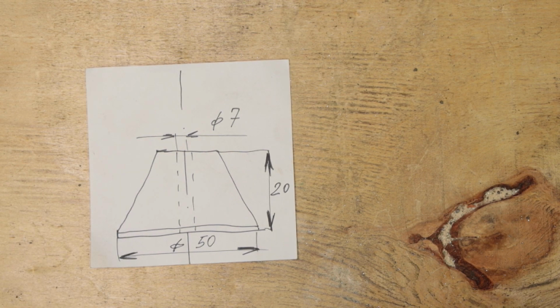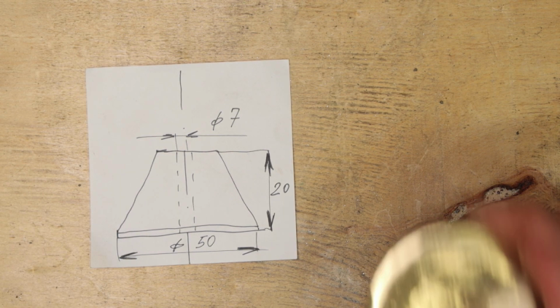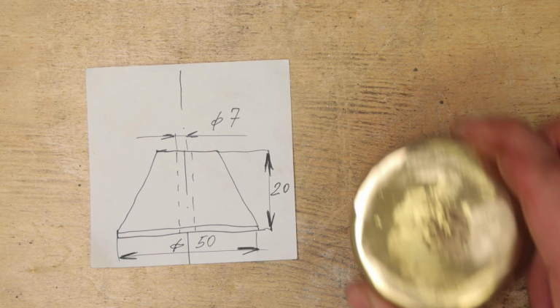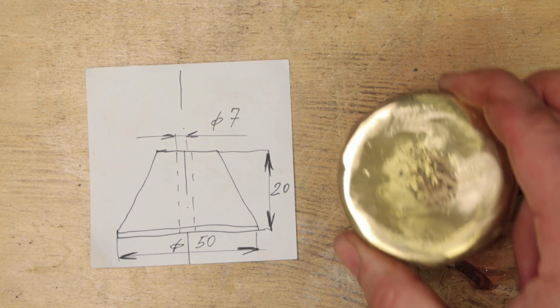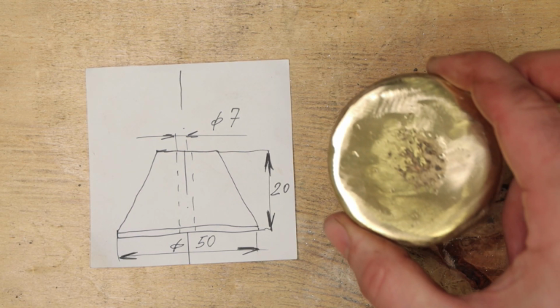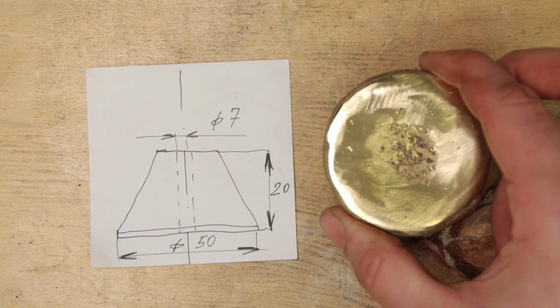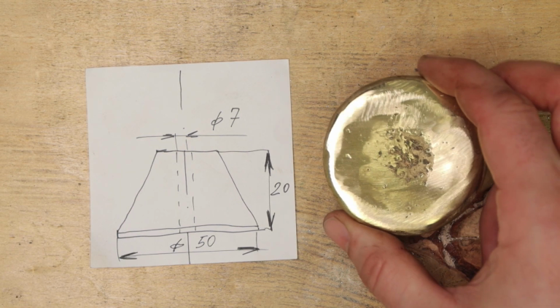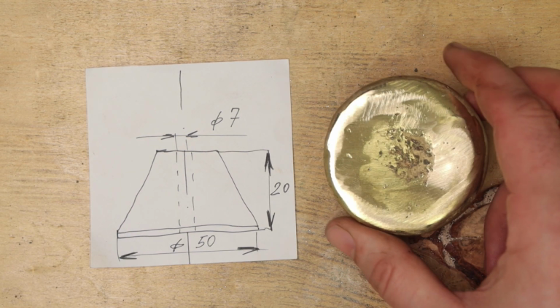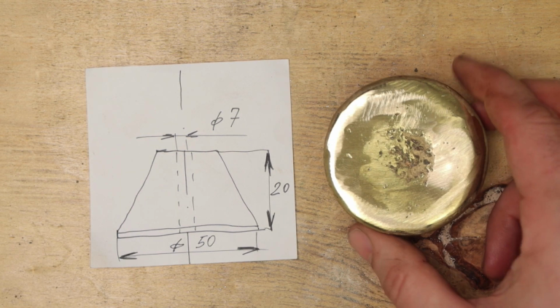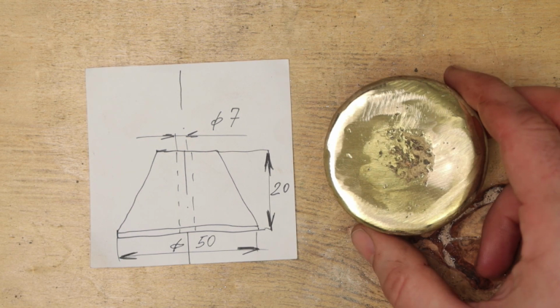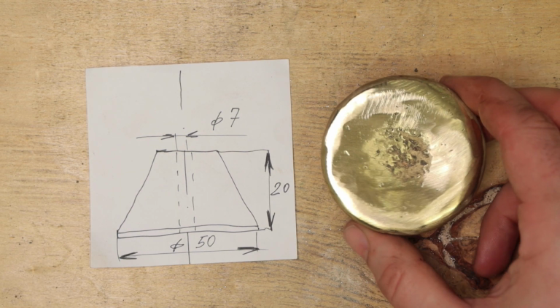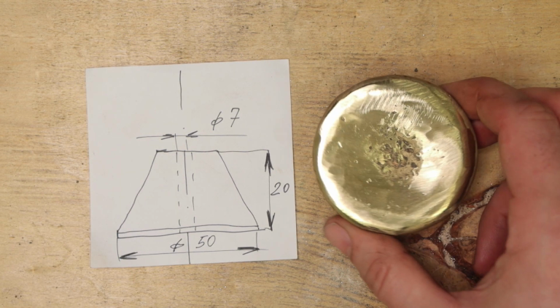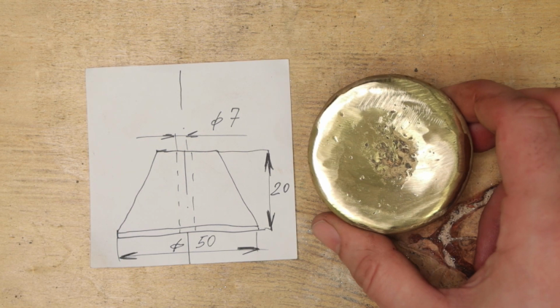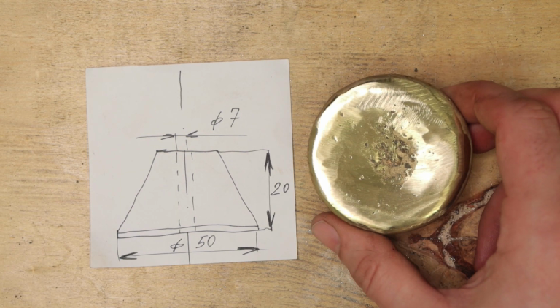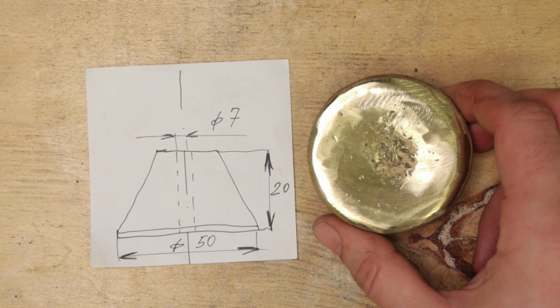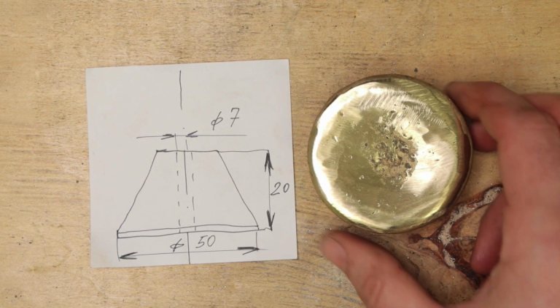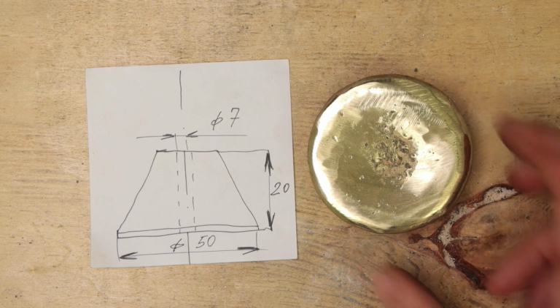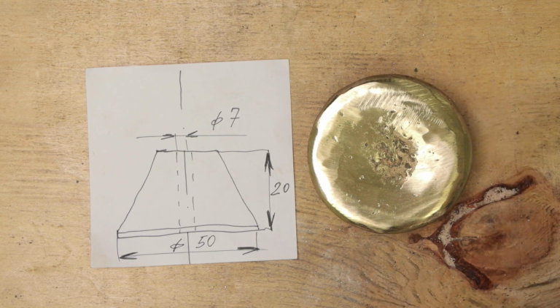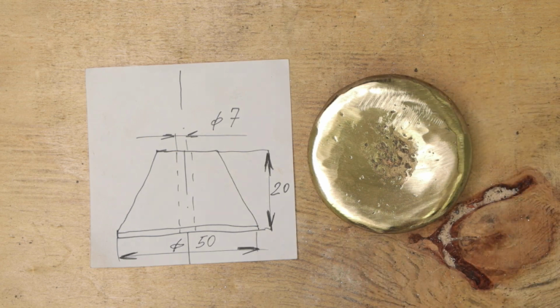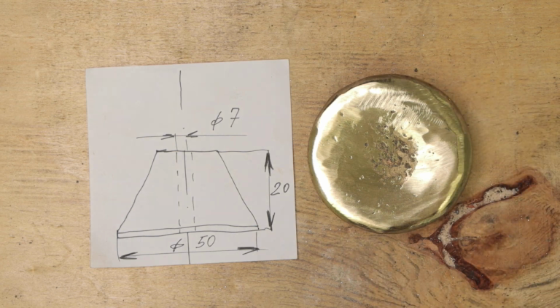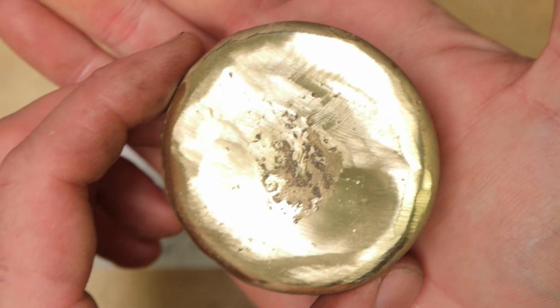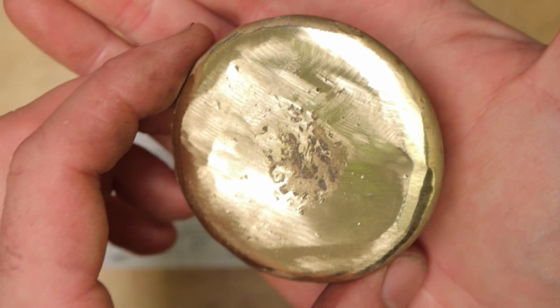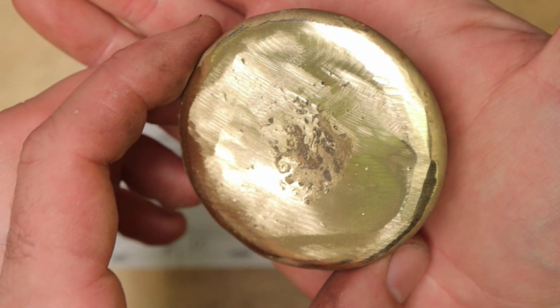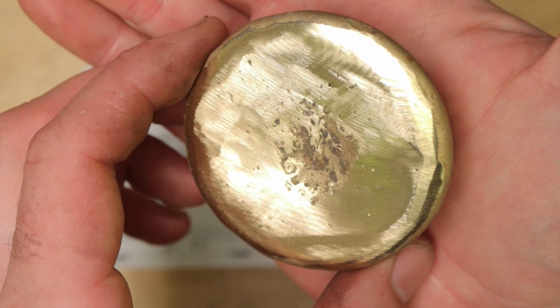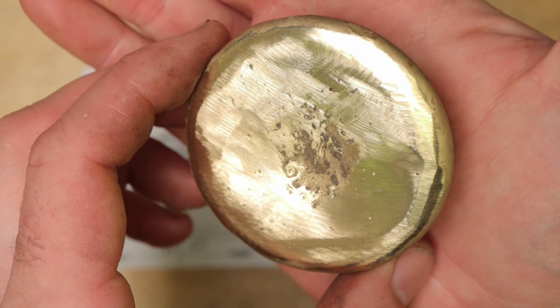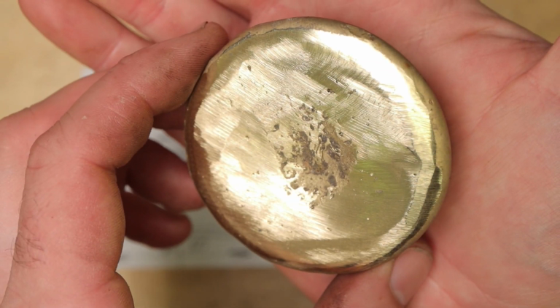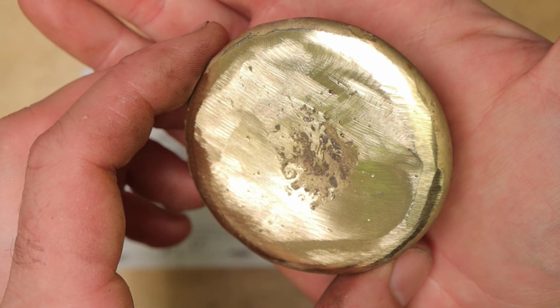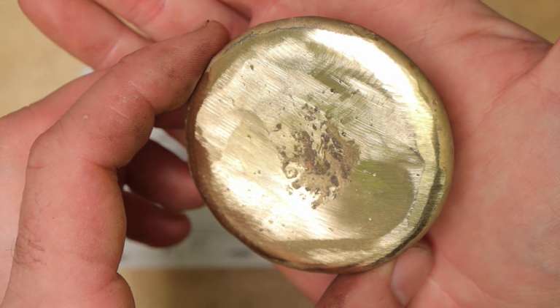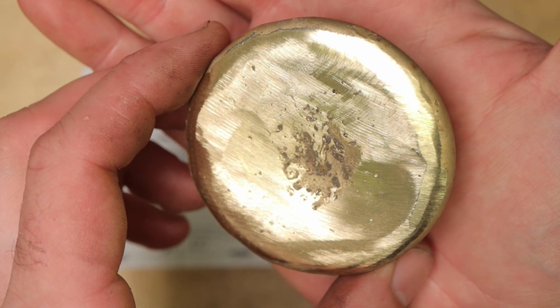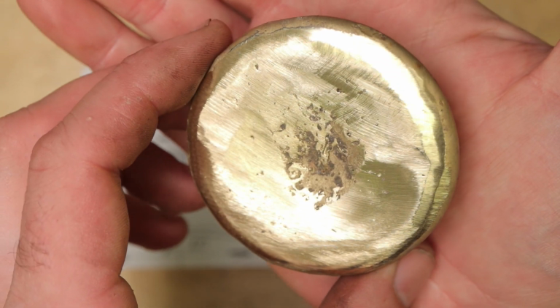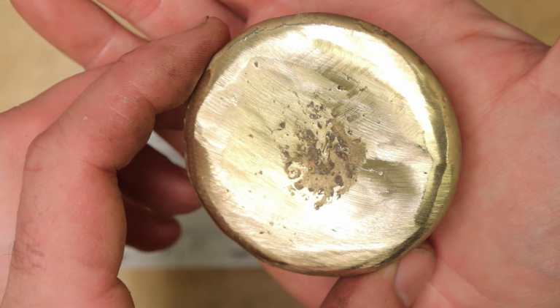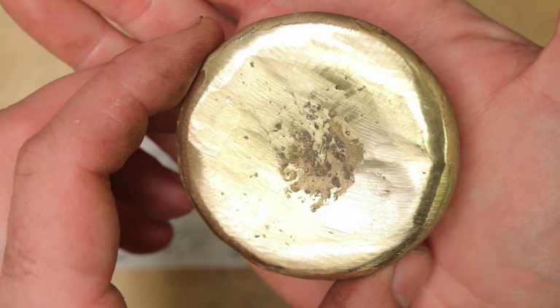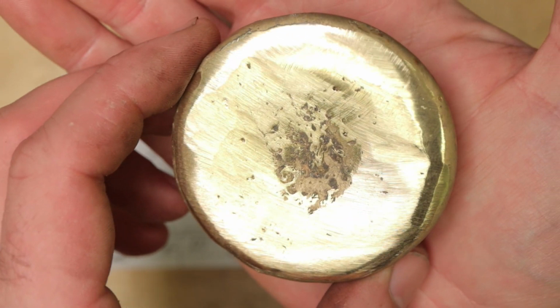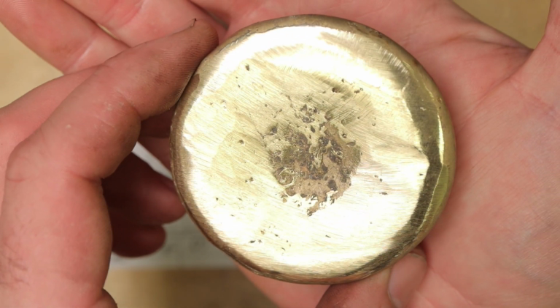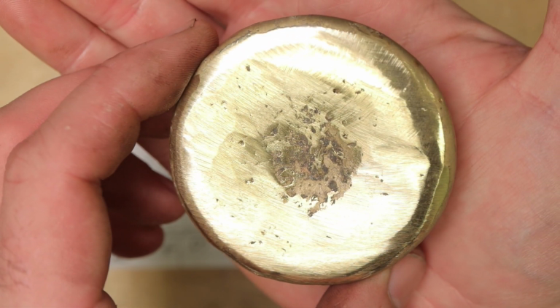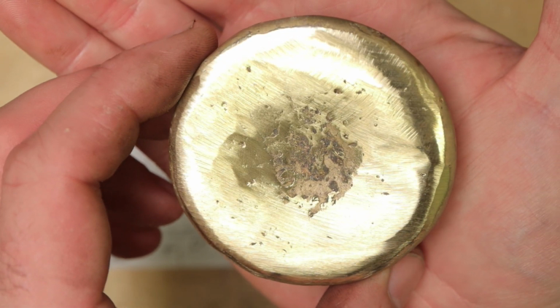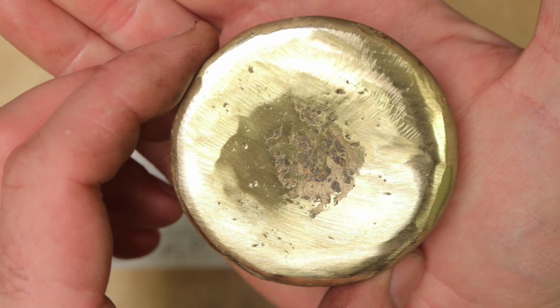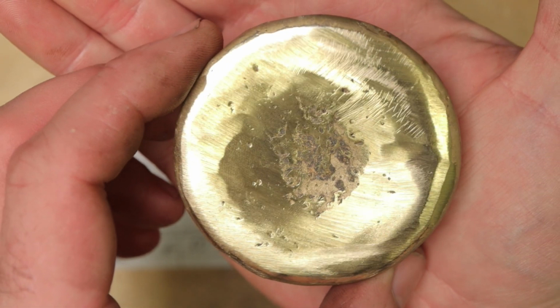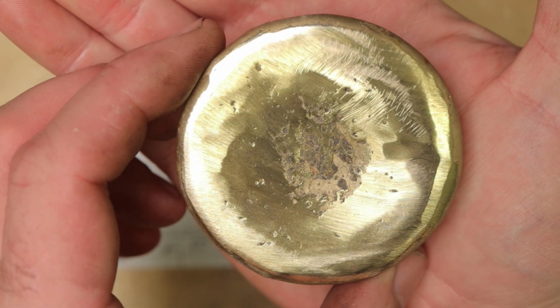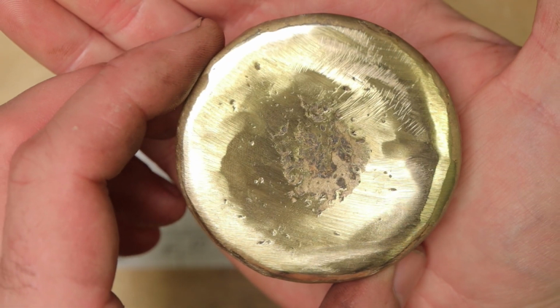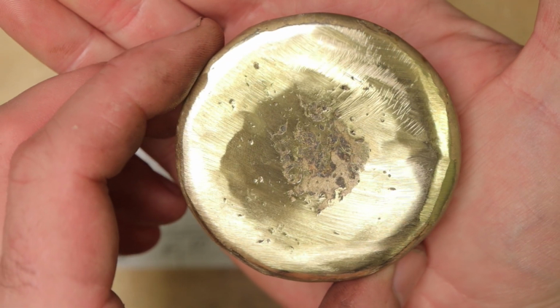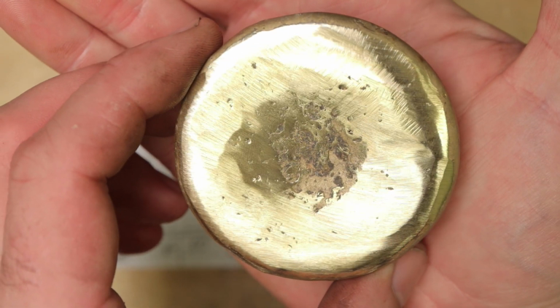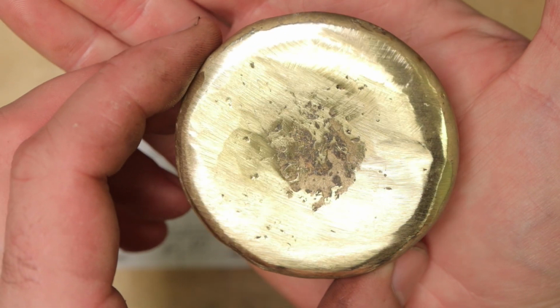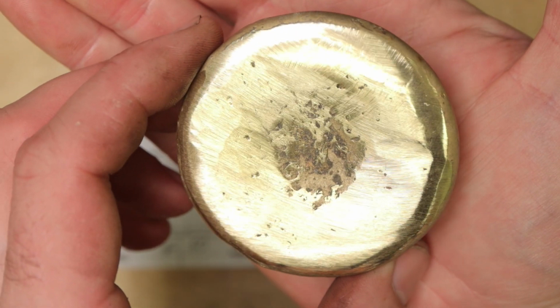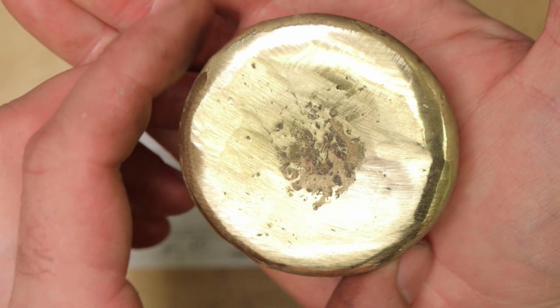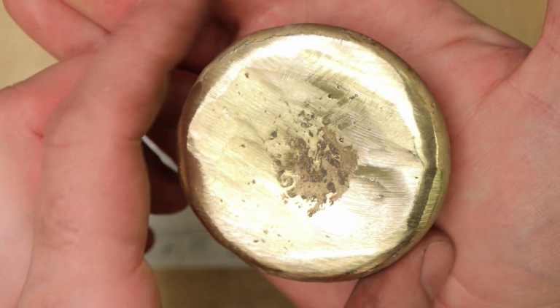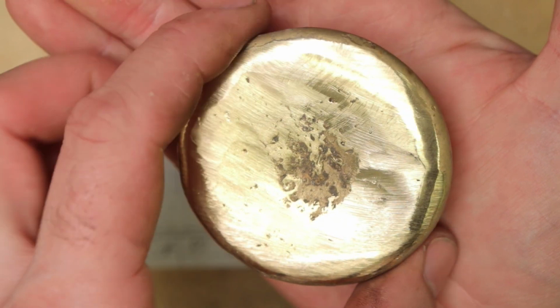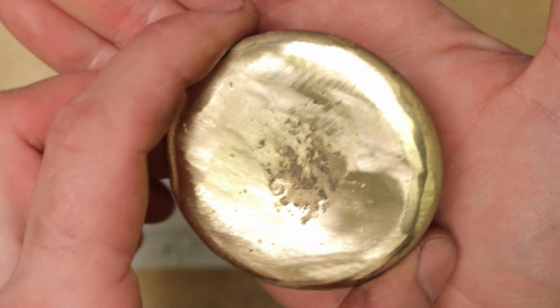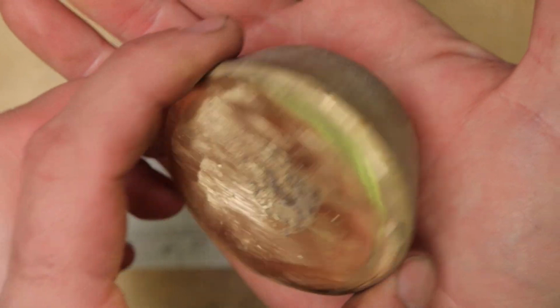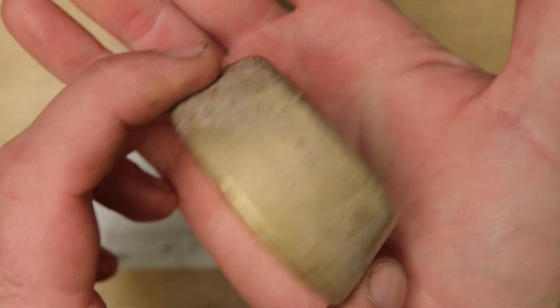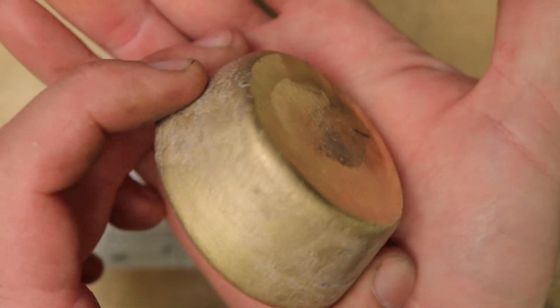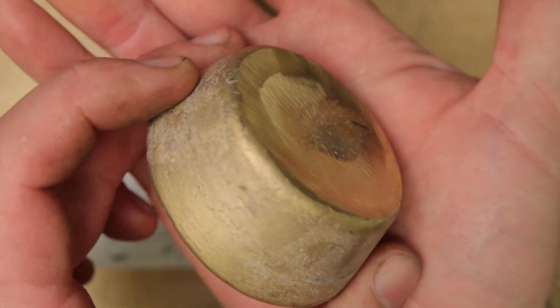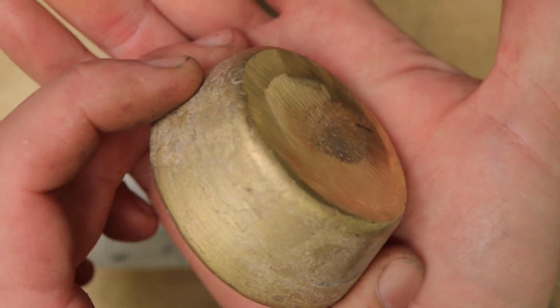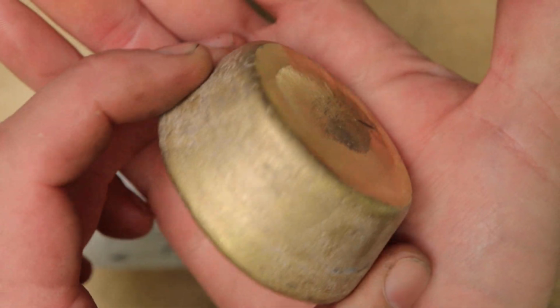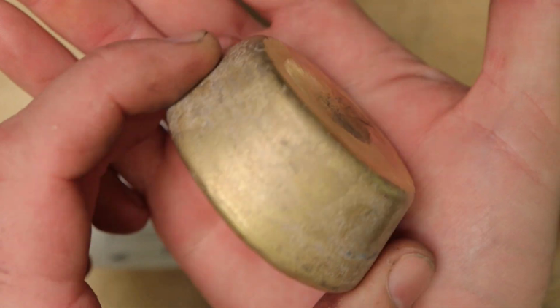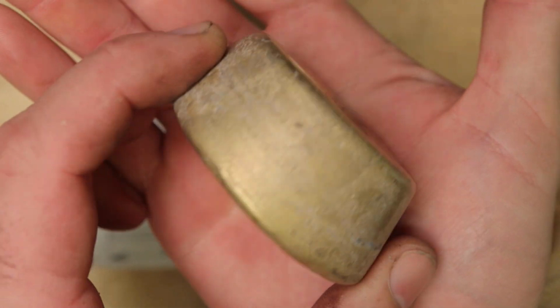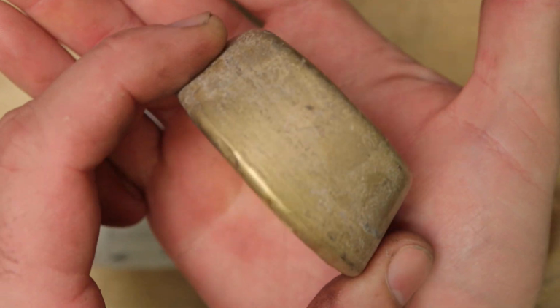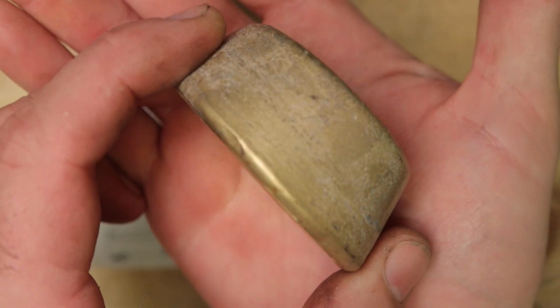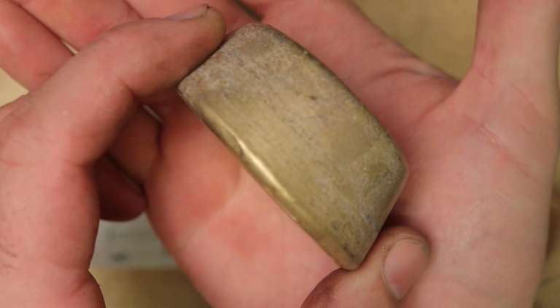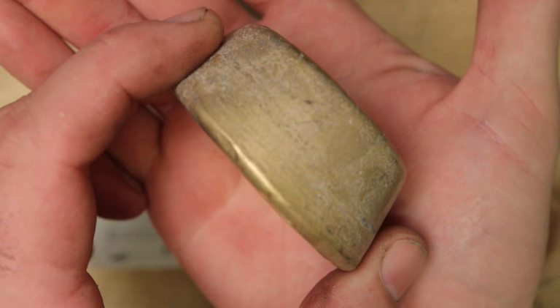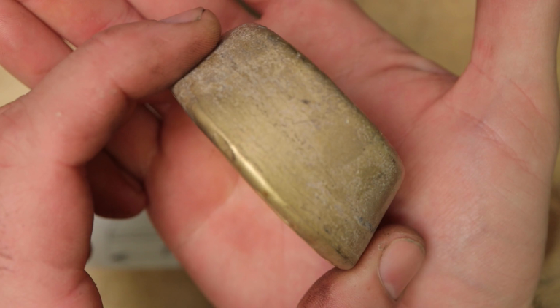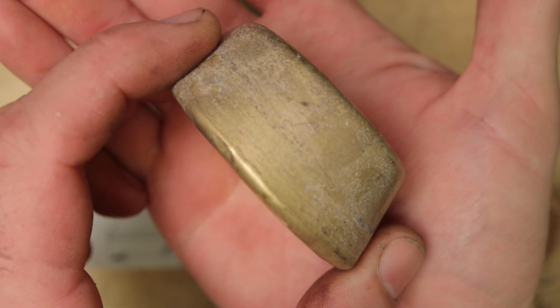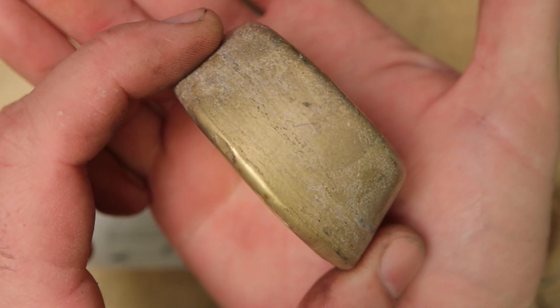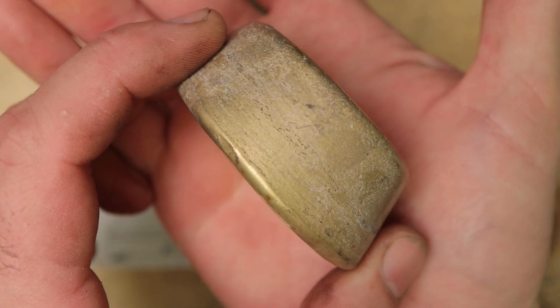So much for casting and now it's time for machining, but before that I clean the brass ingot with an angle grinder.